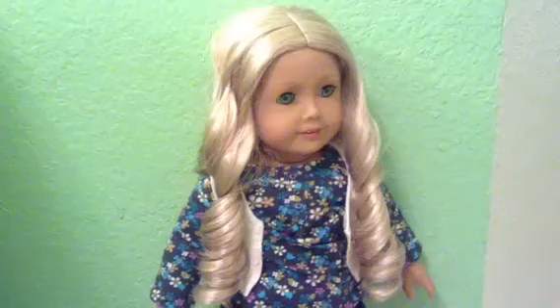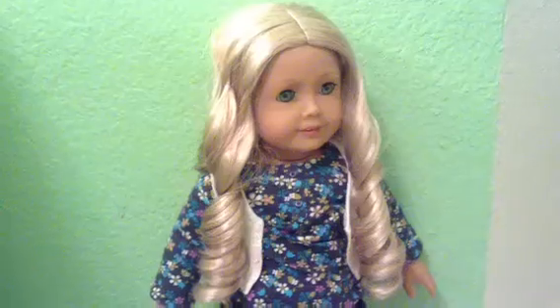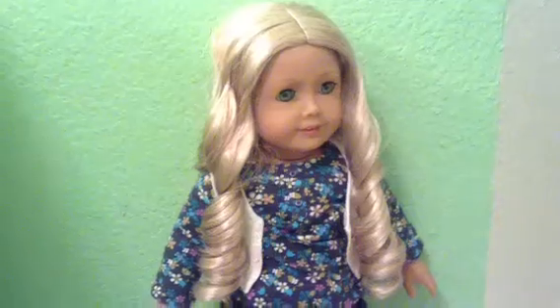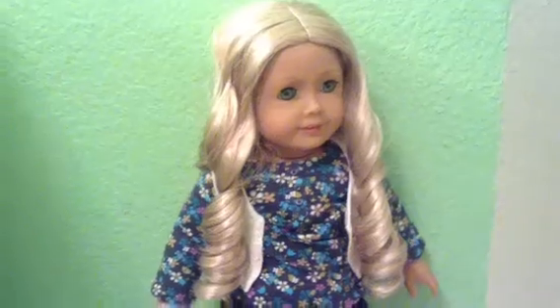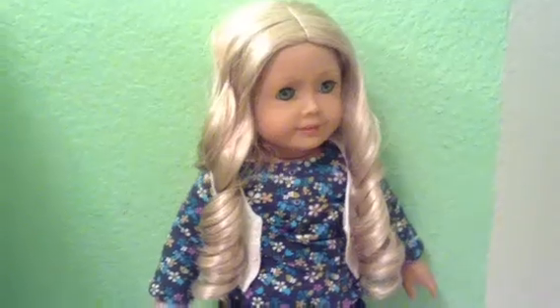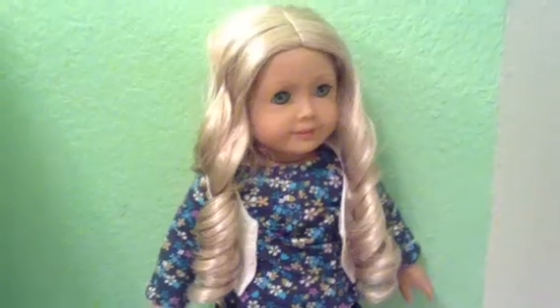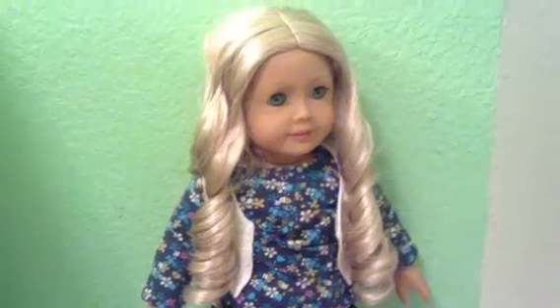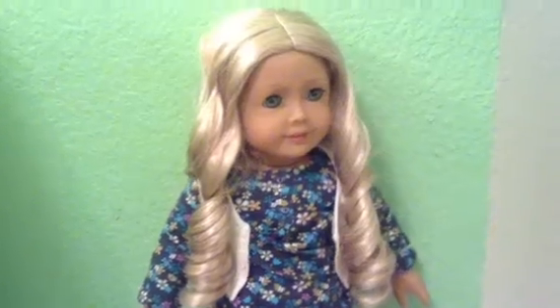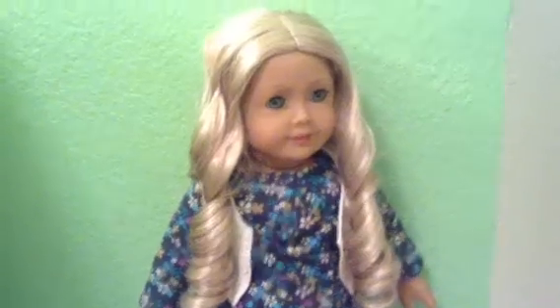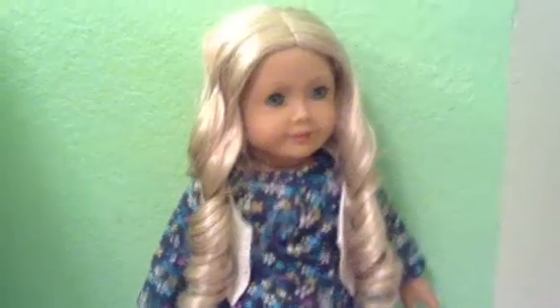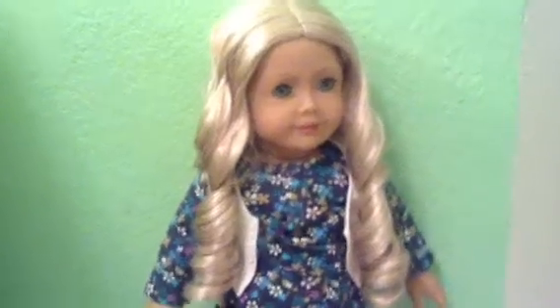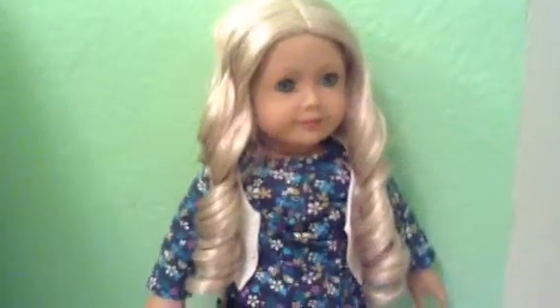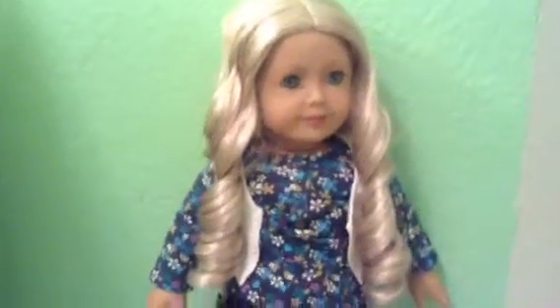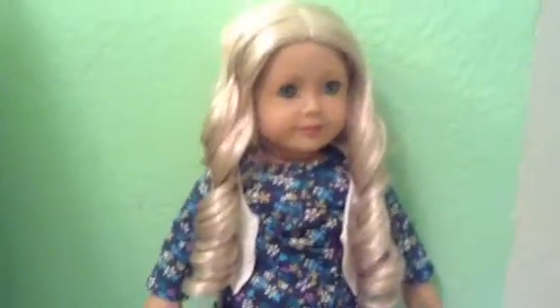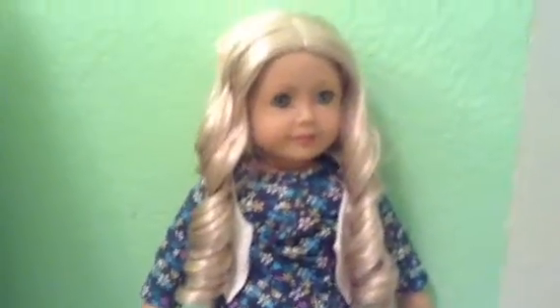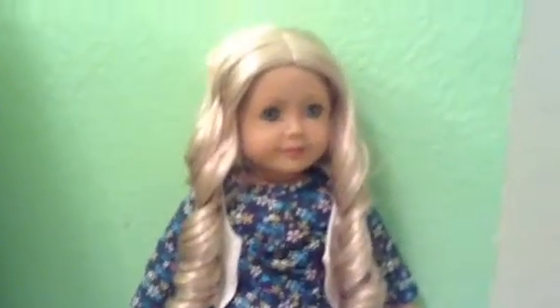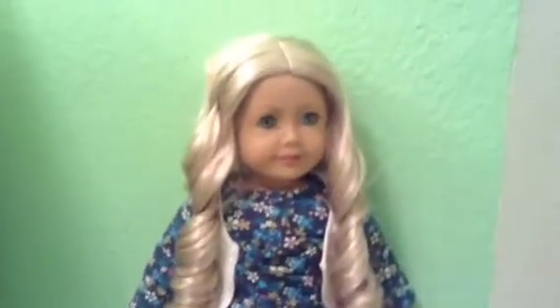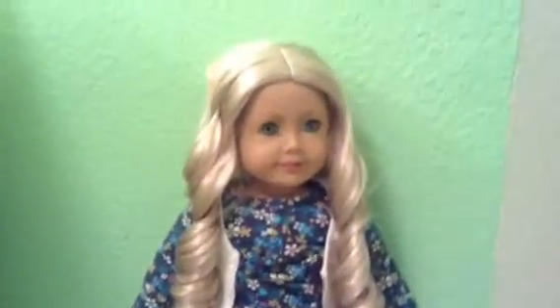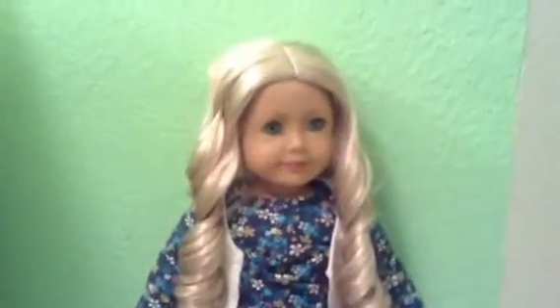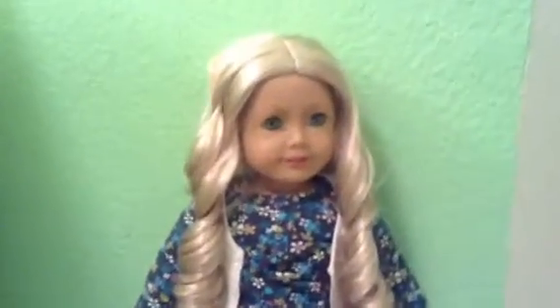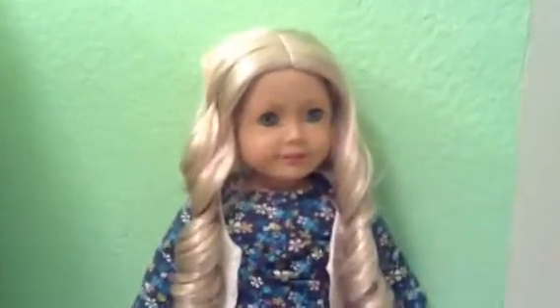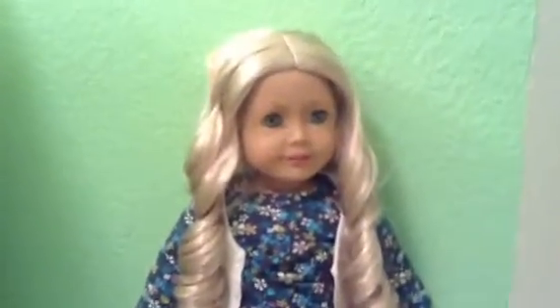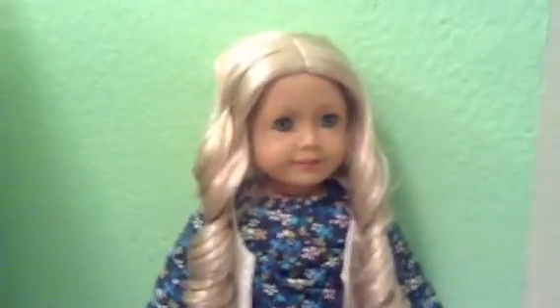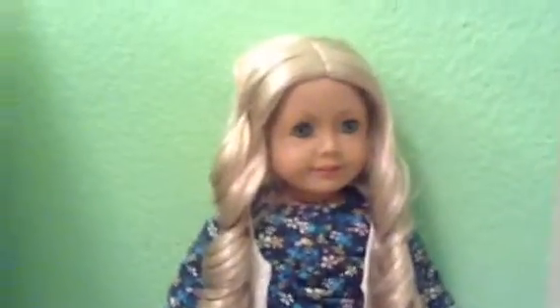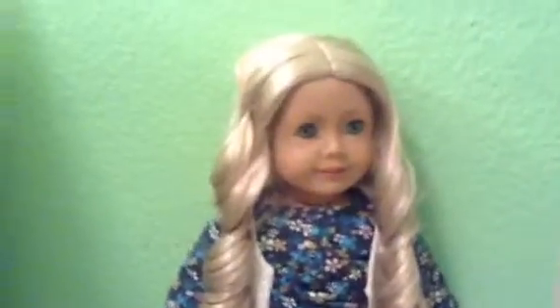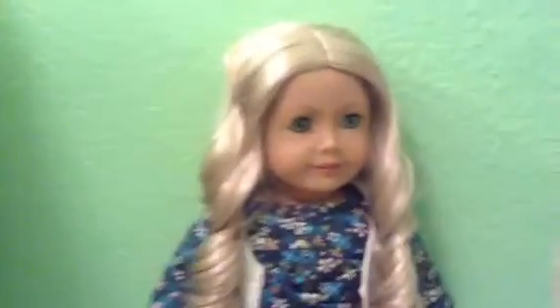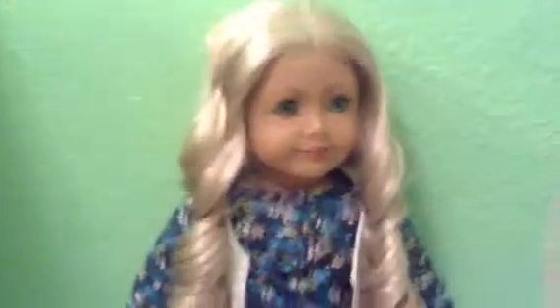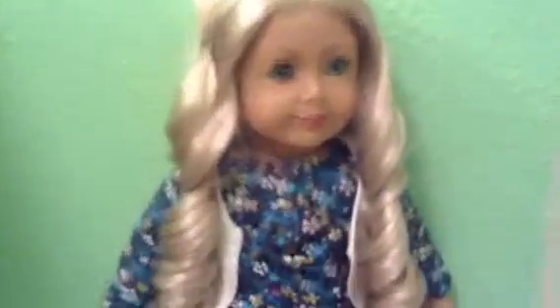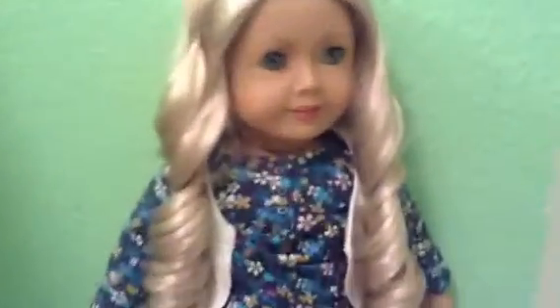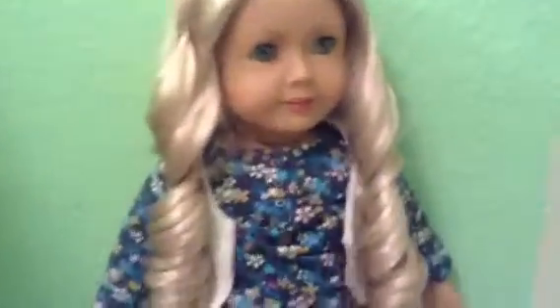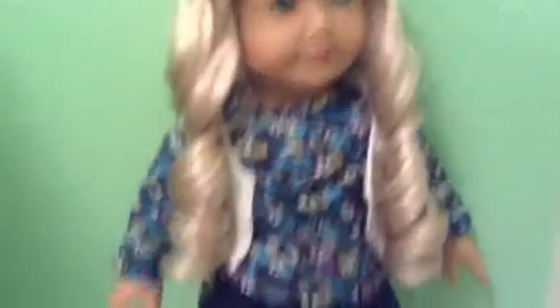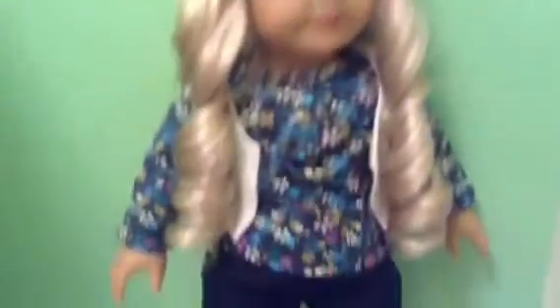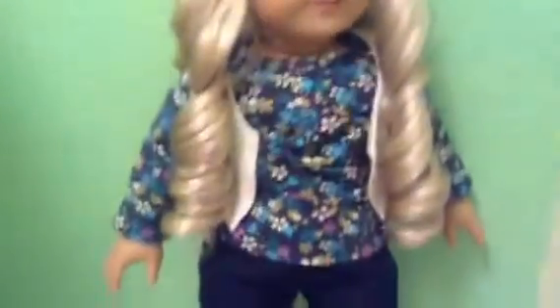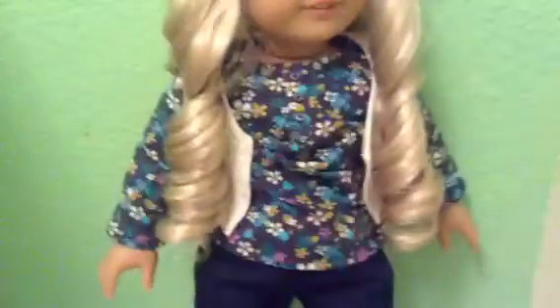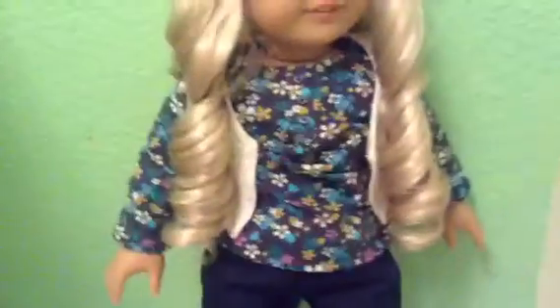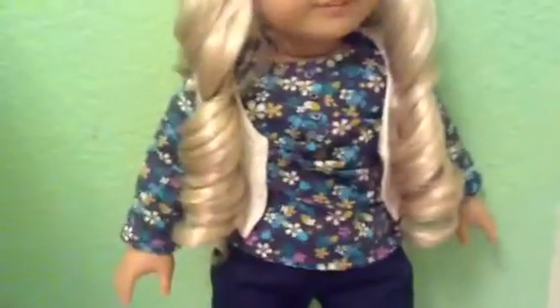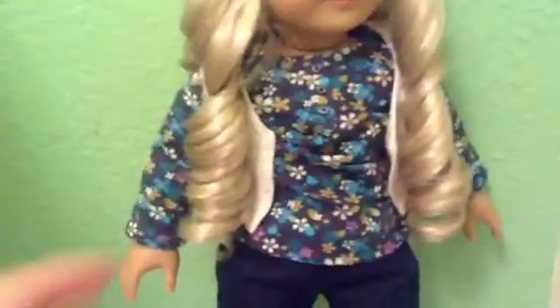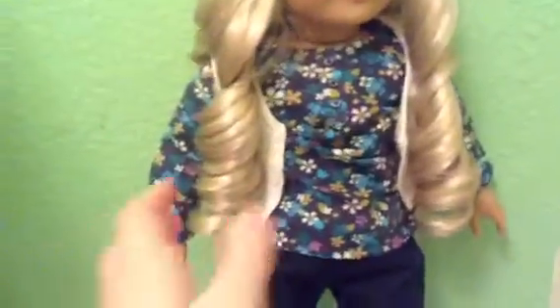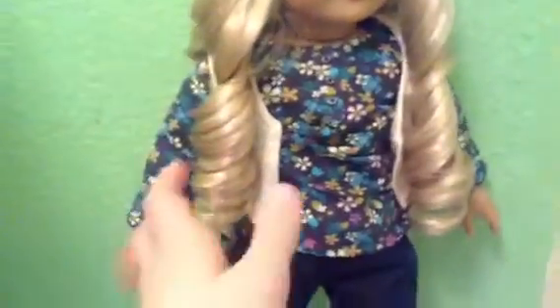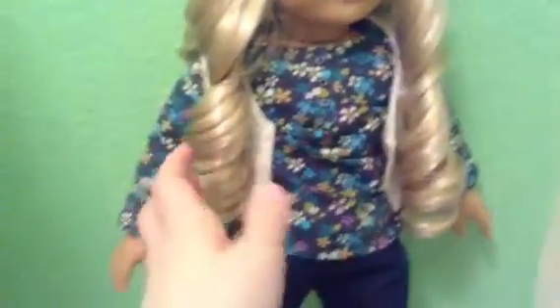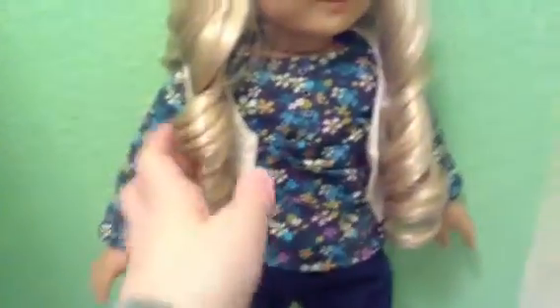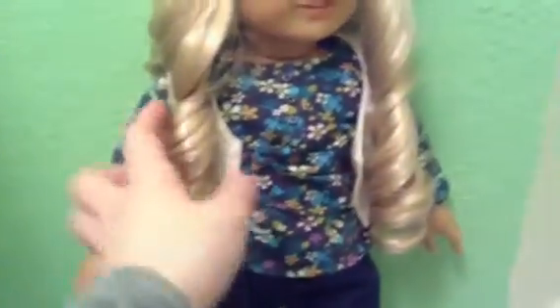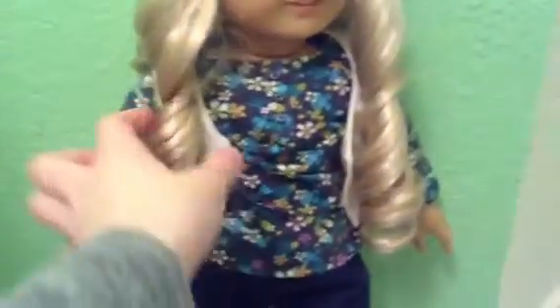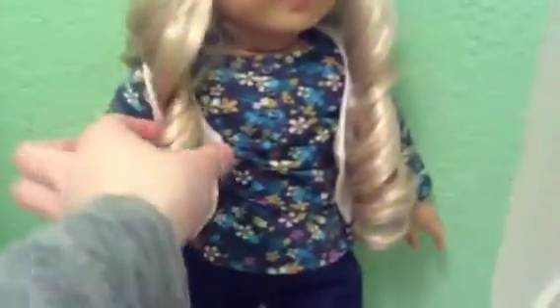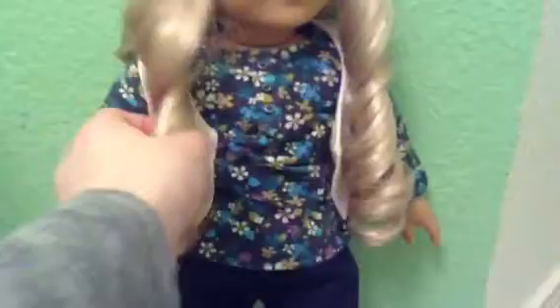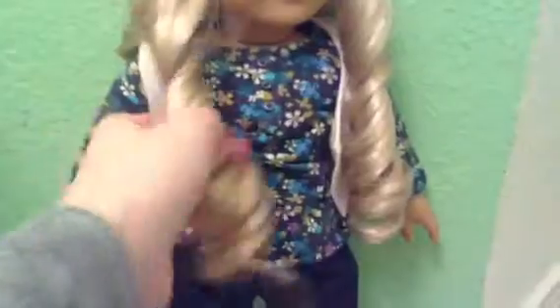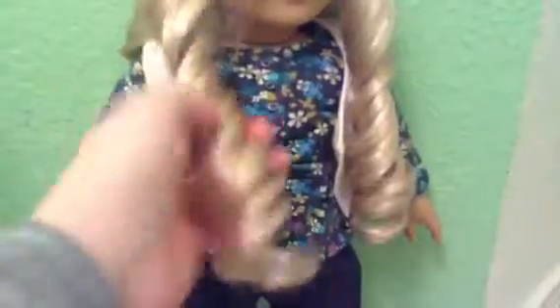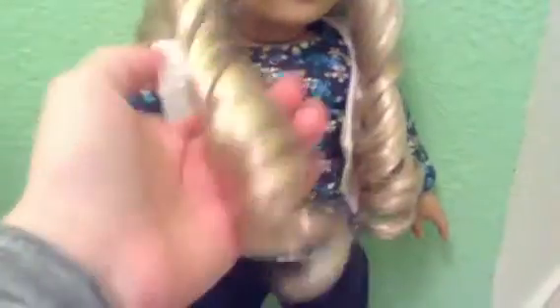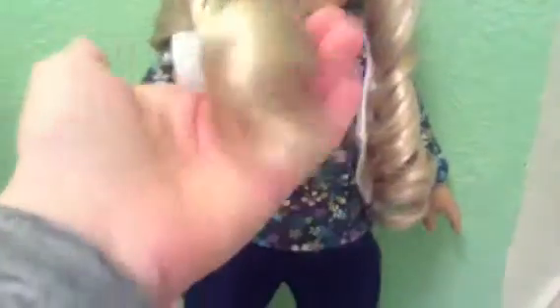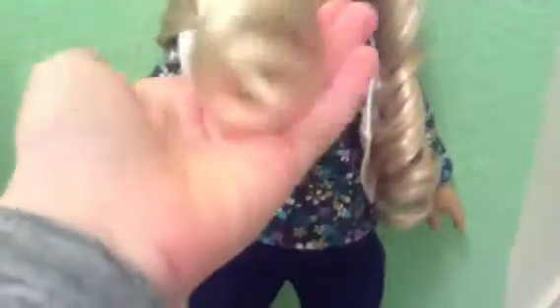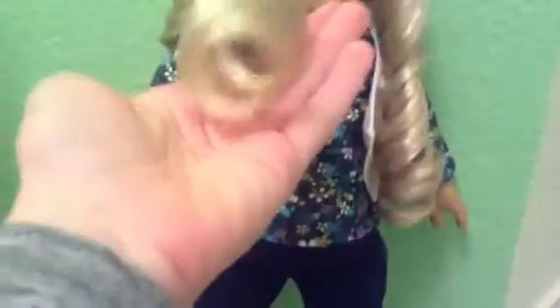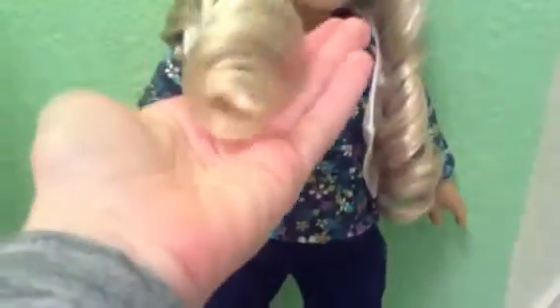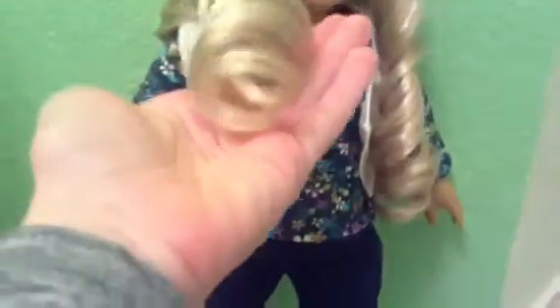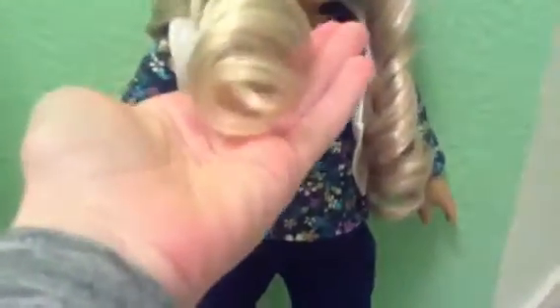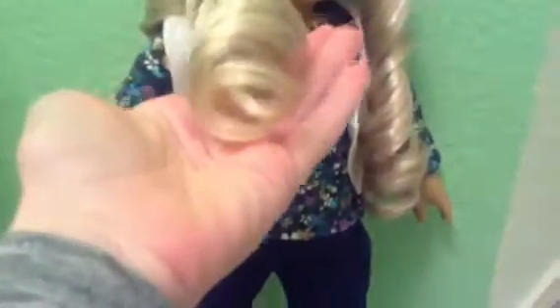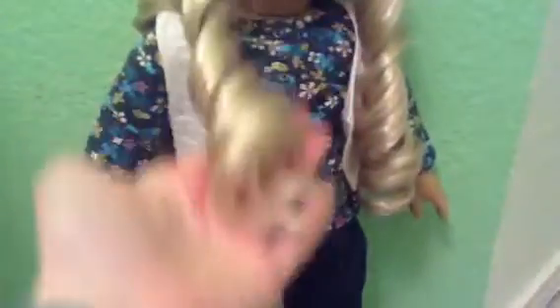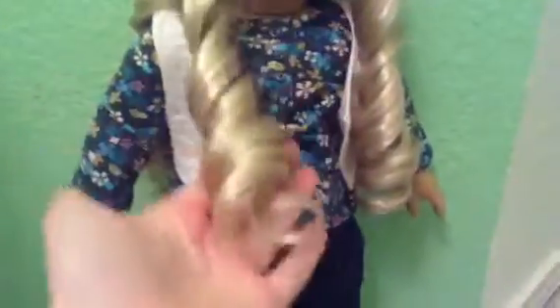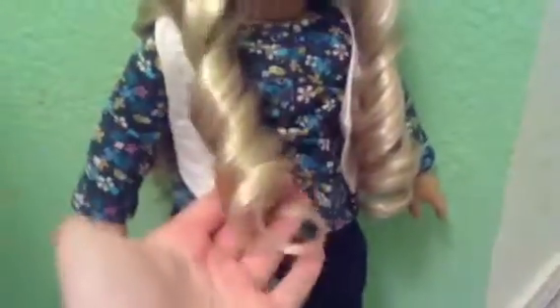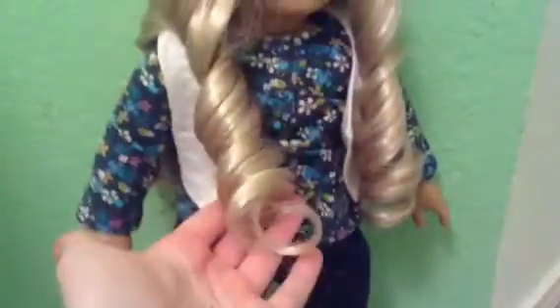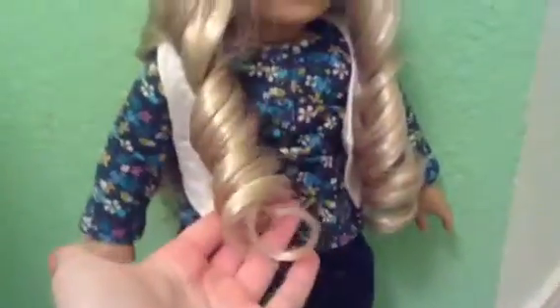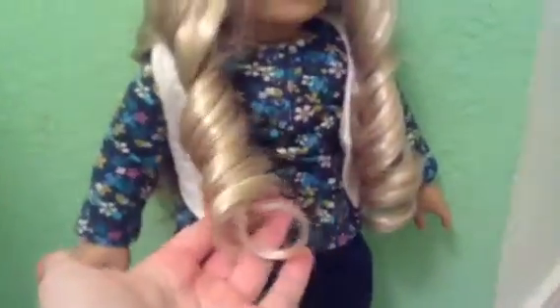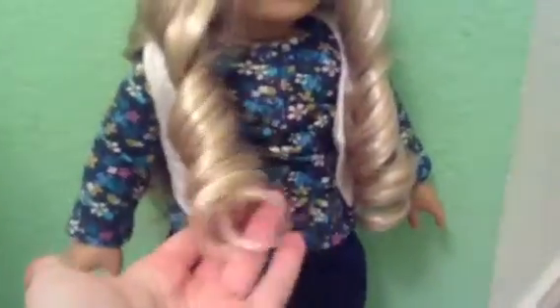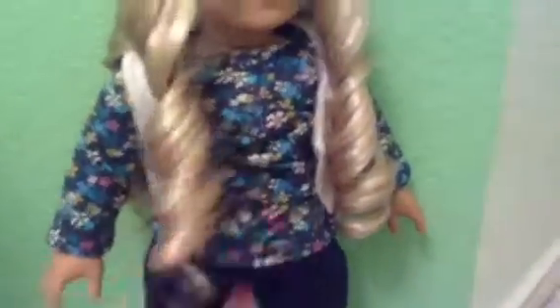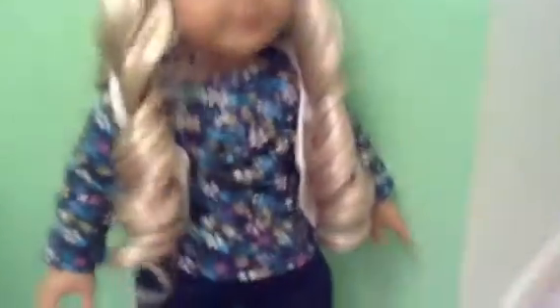Hey guys, this is a review of Caroline Abbott. As you can see, she has blonde curly hair. It's beautiful and it's easy to take care of.